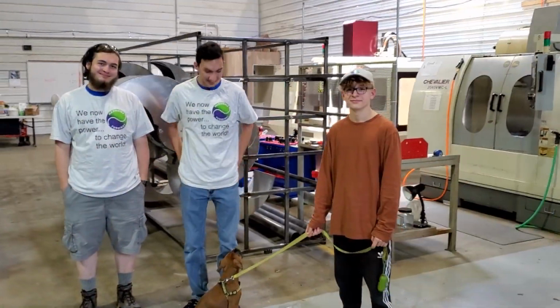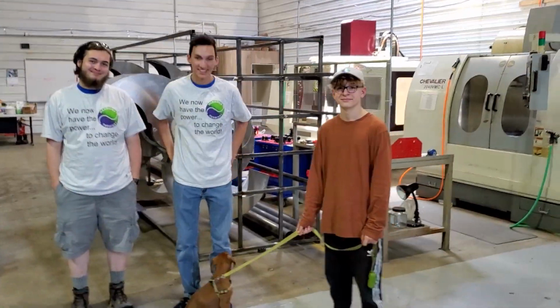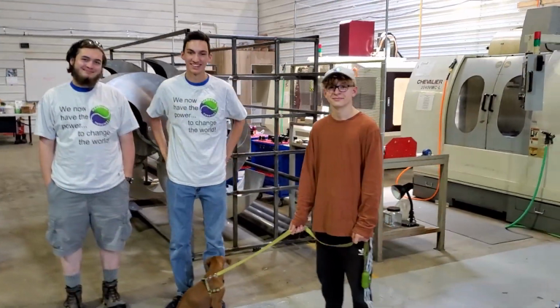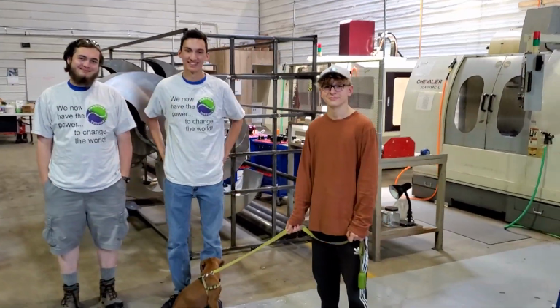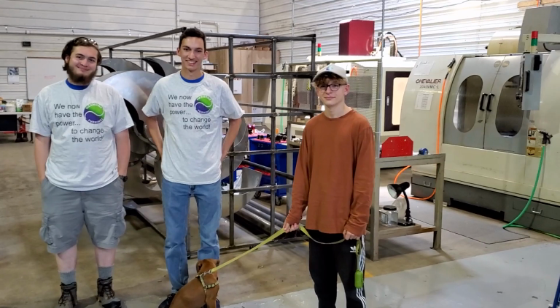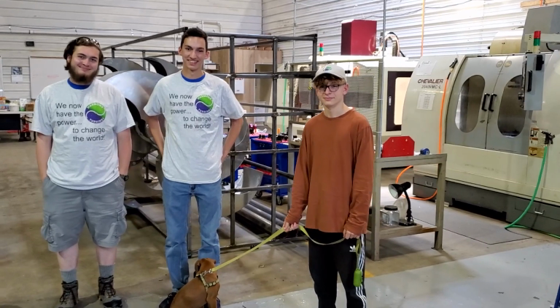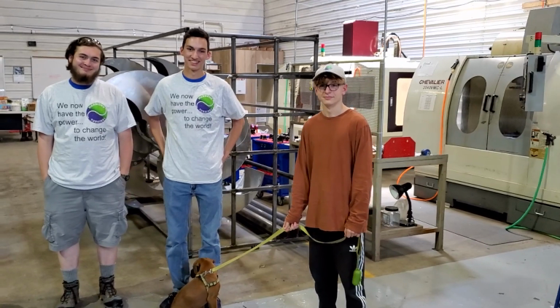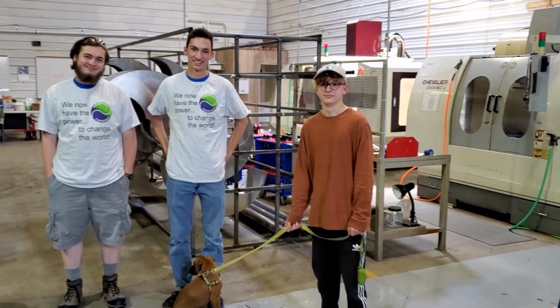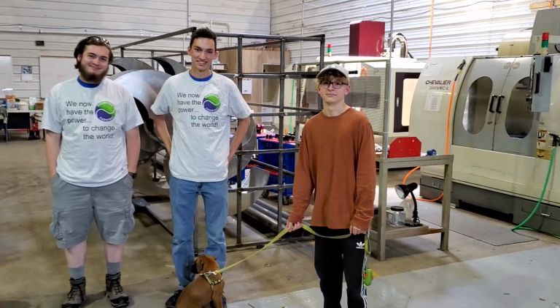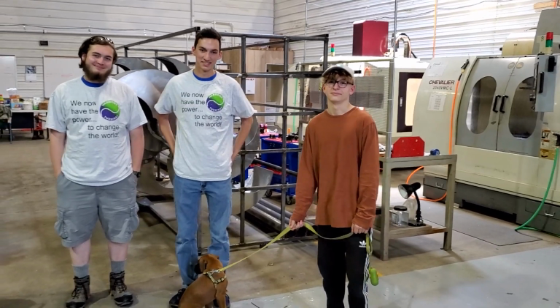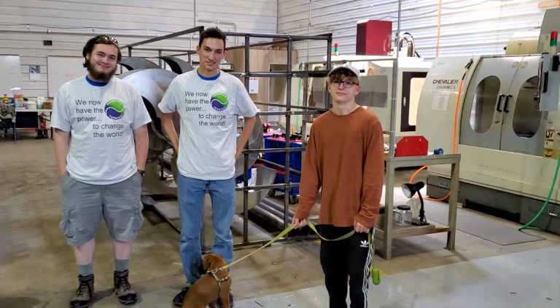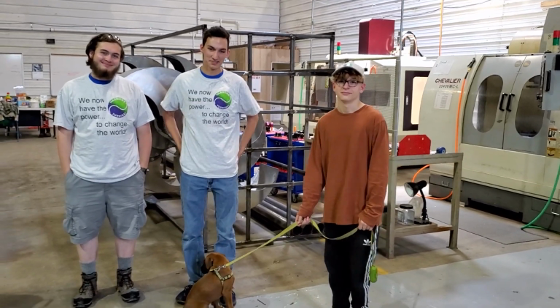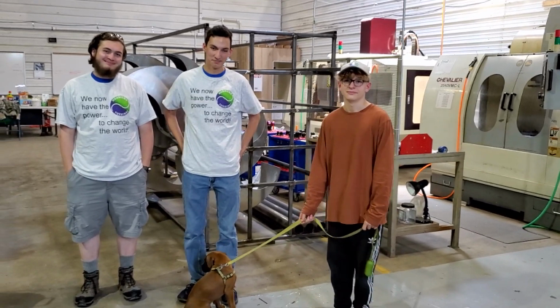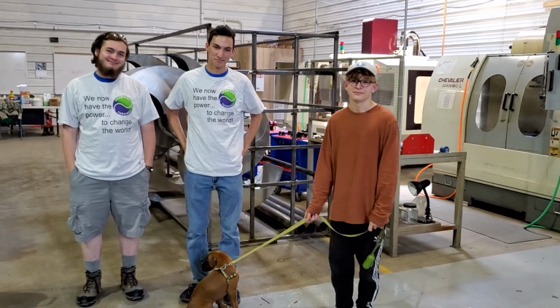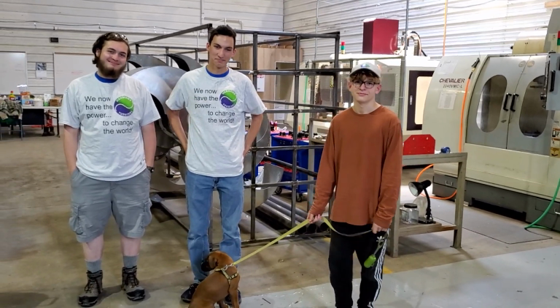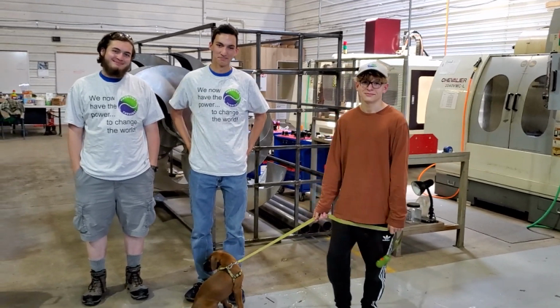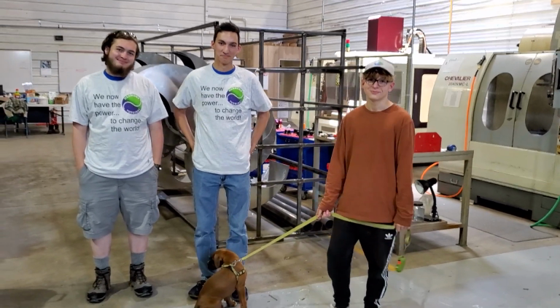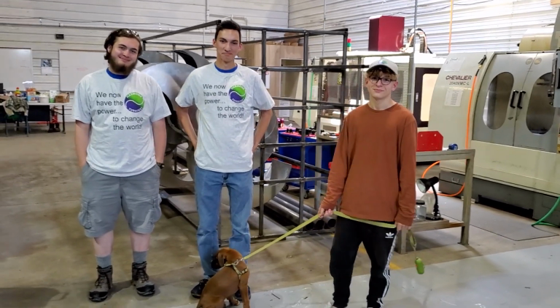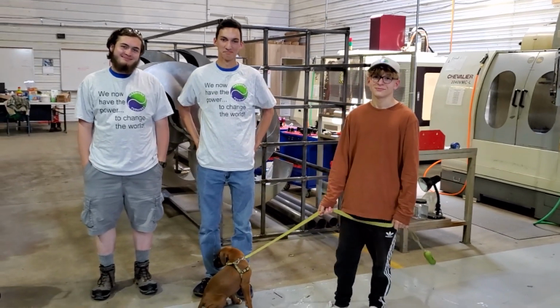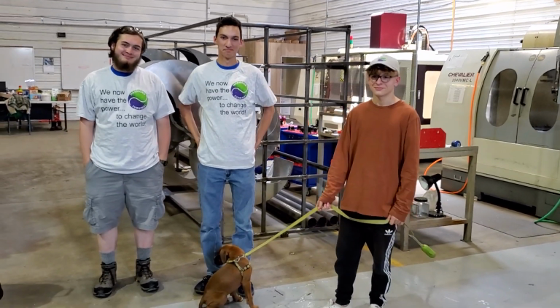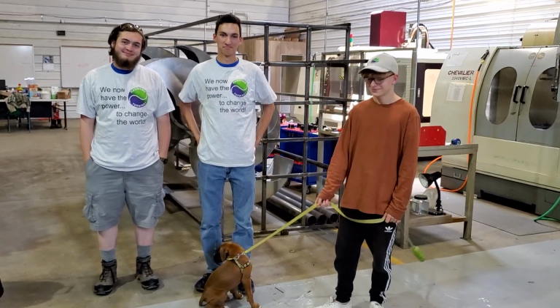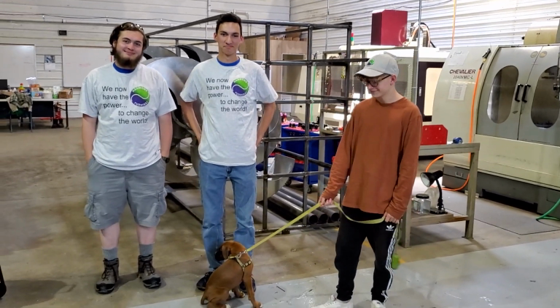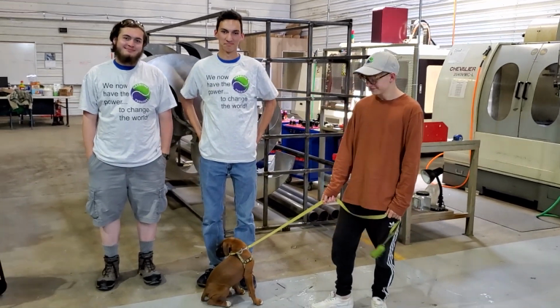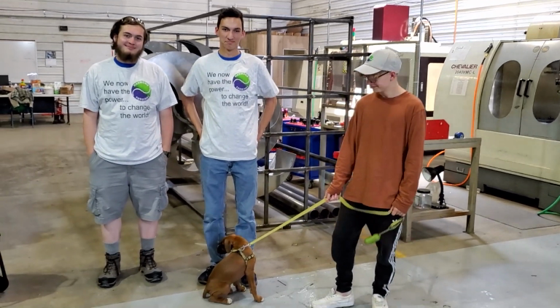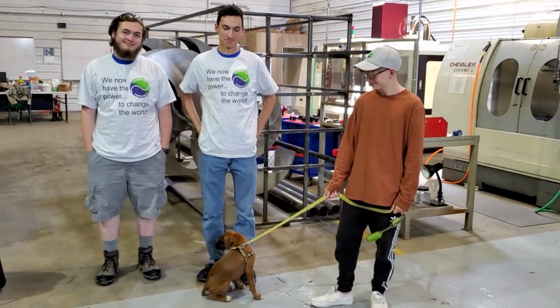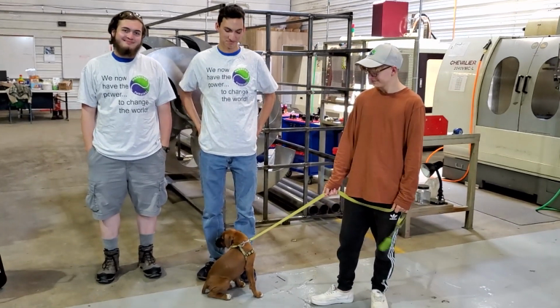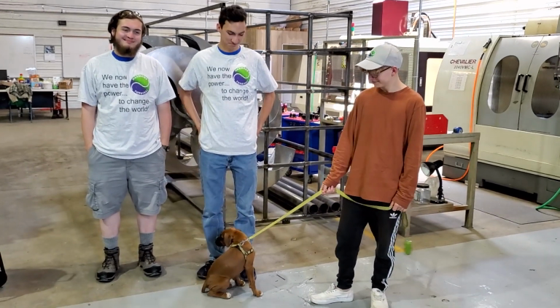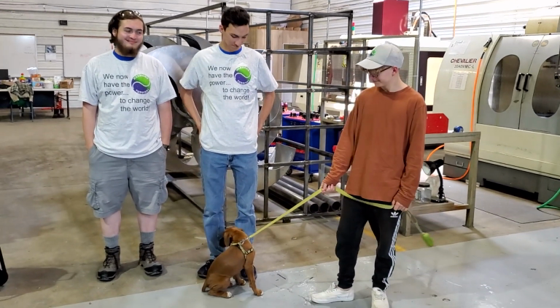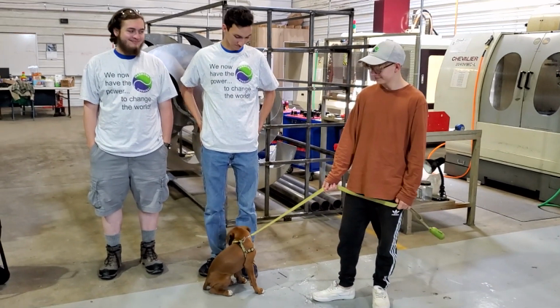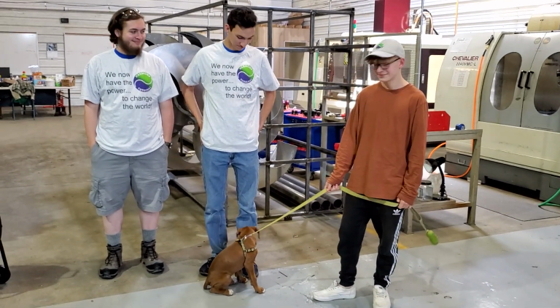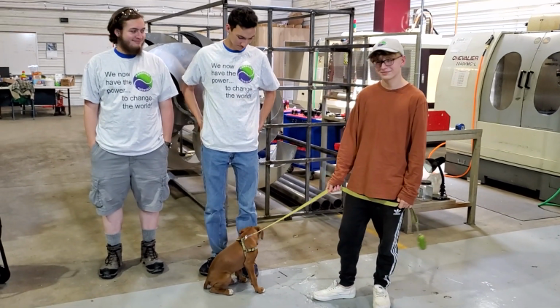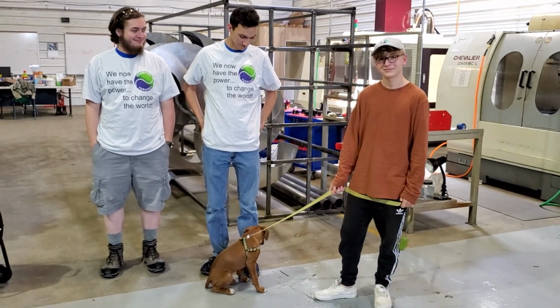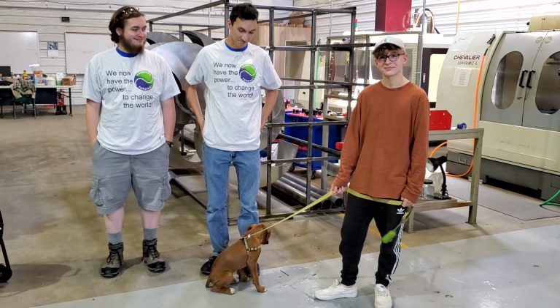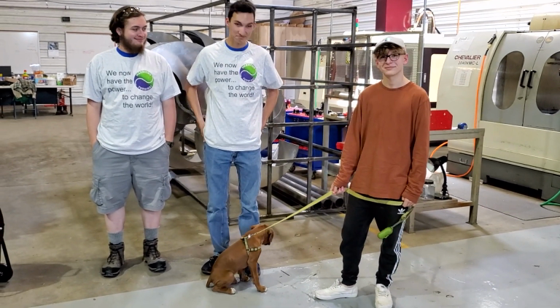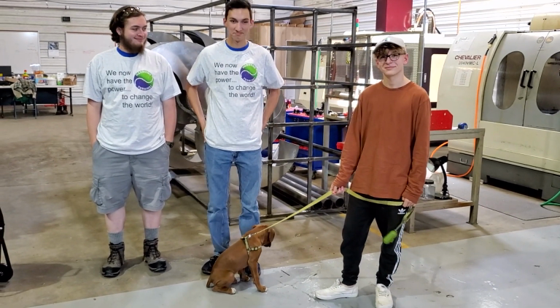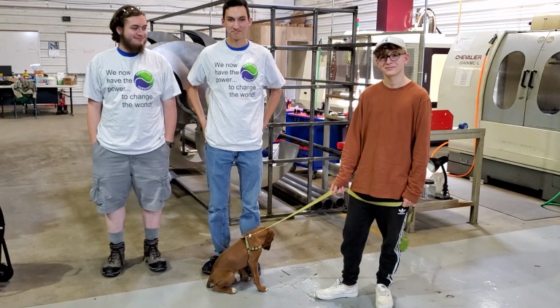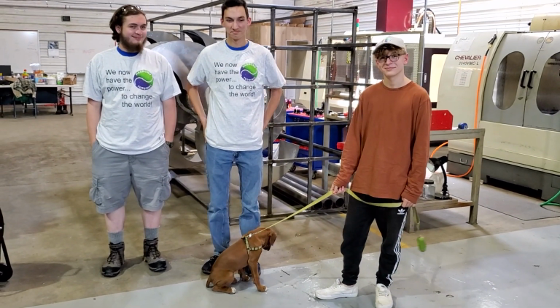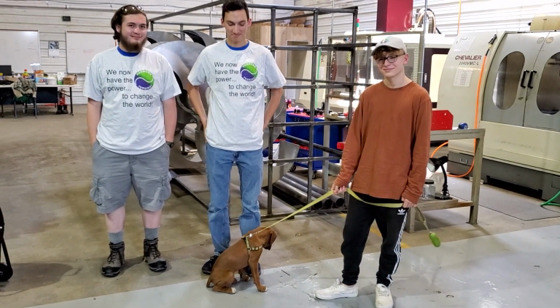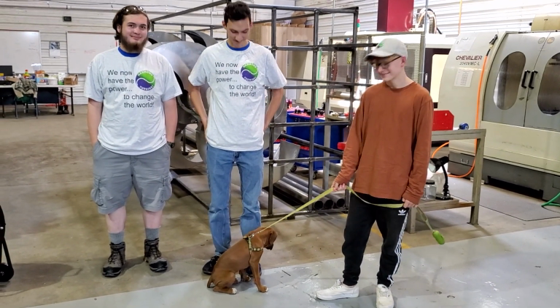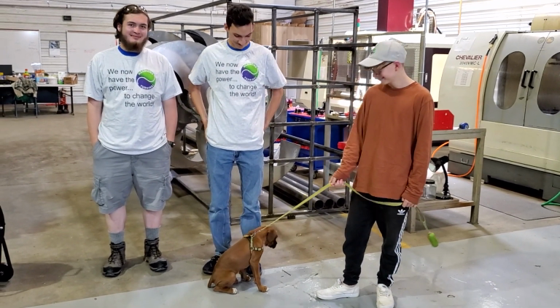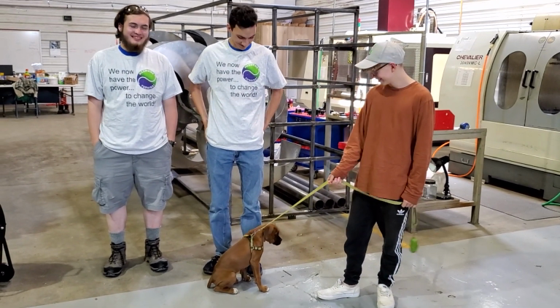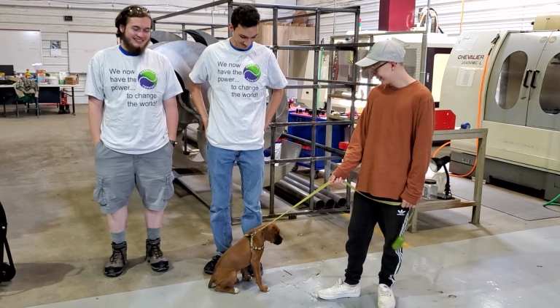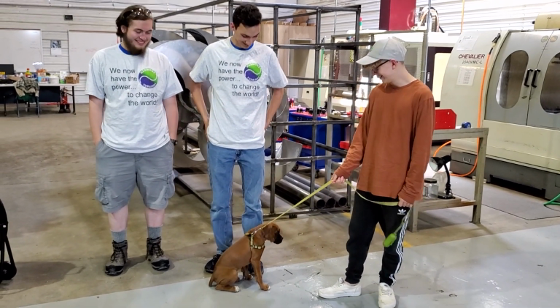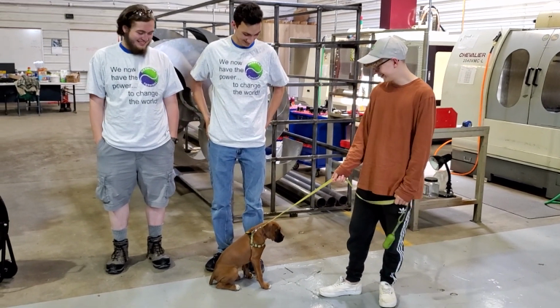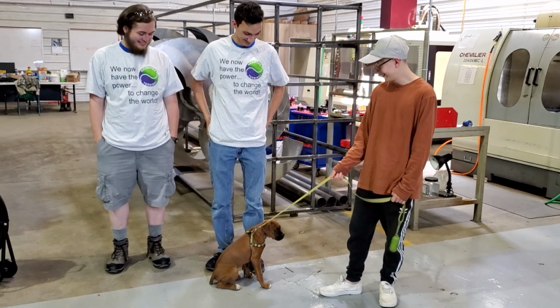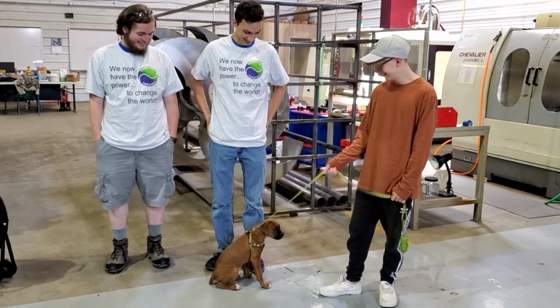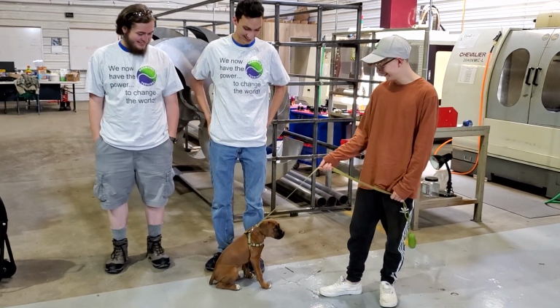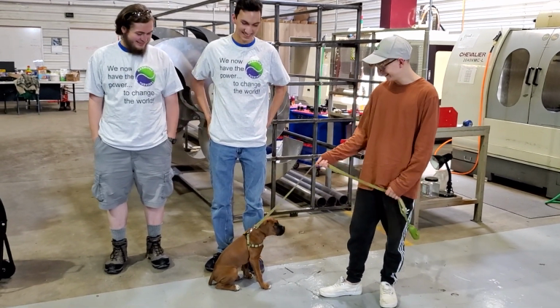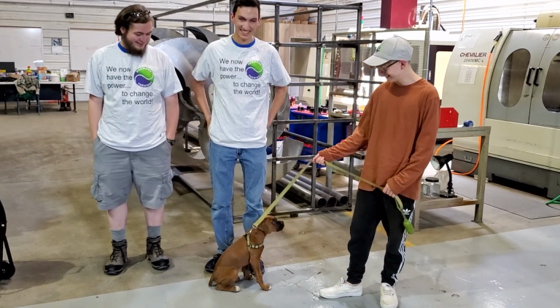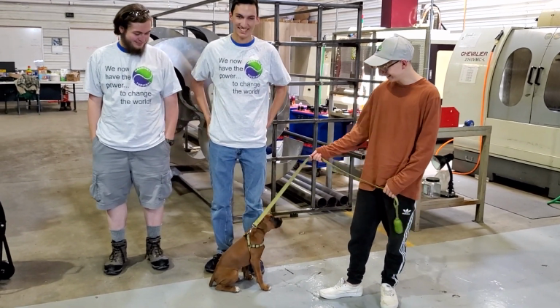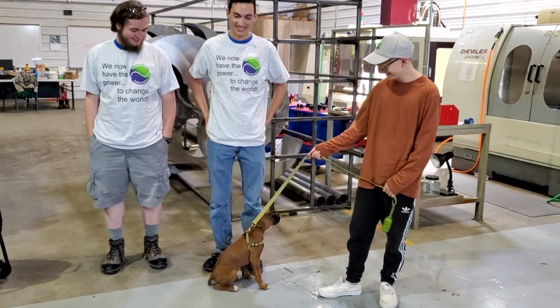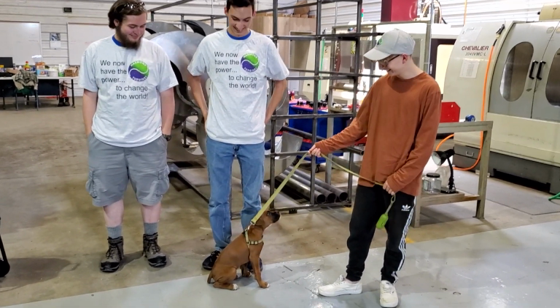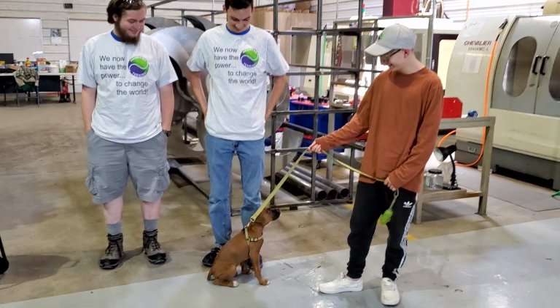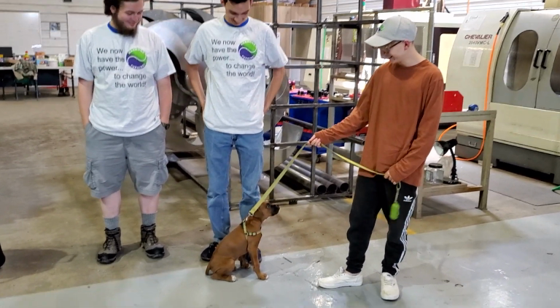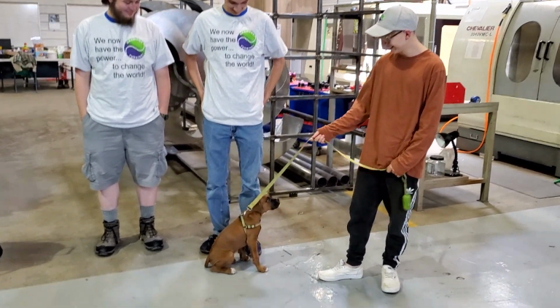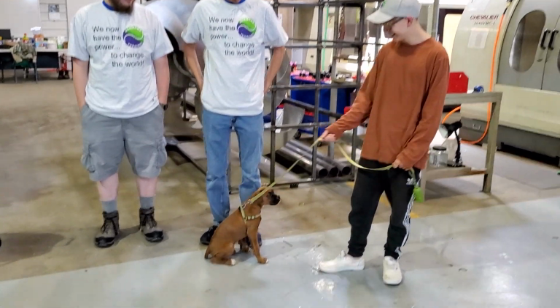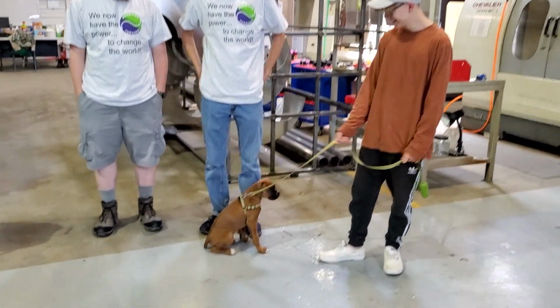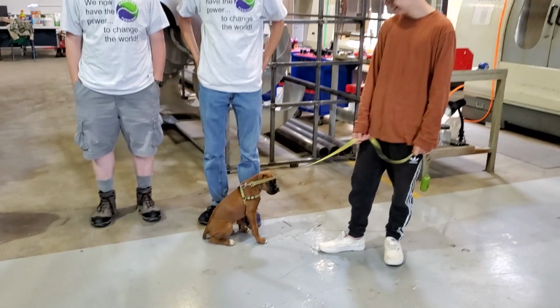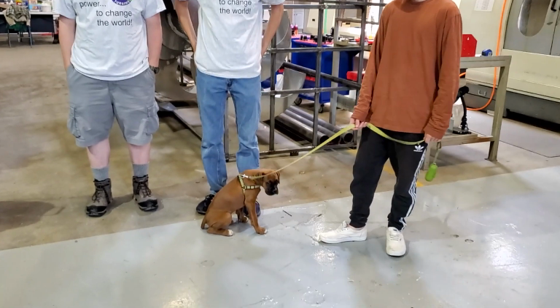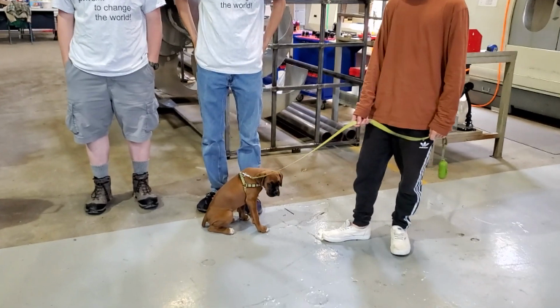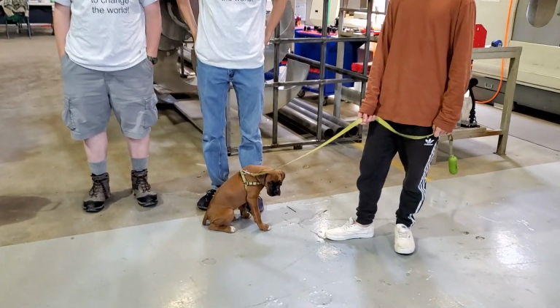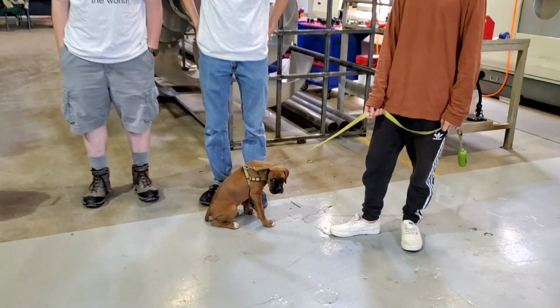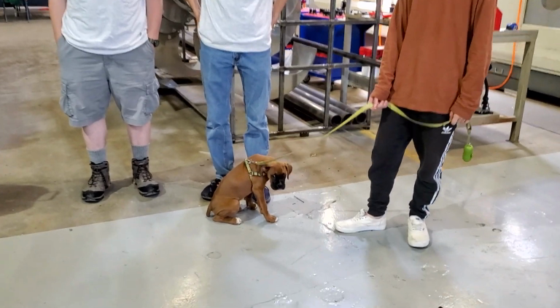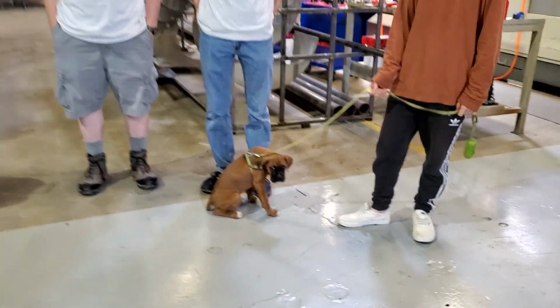Weekly Whirl 14. We have our three interns and the new mascot here. This is our mascot, Jax.